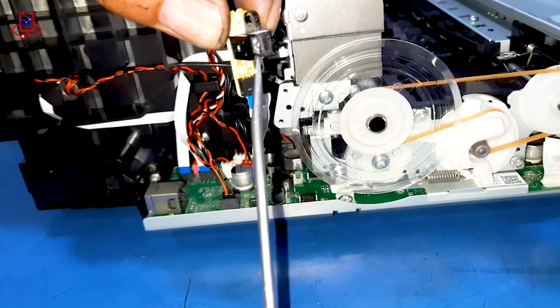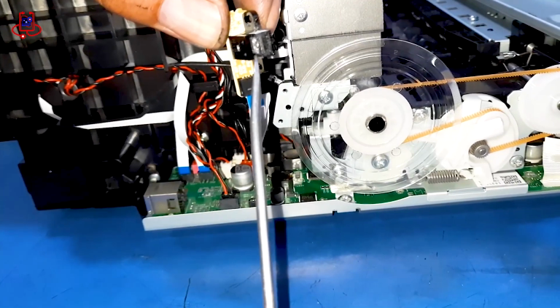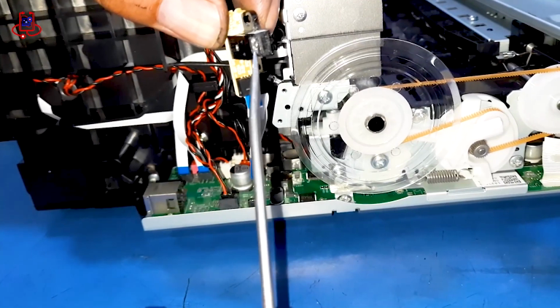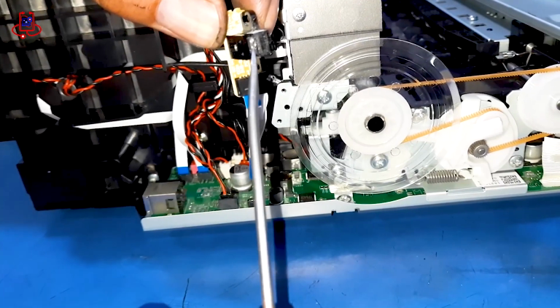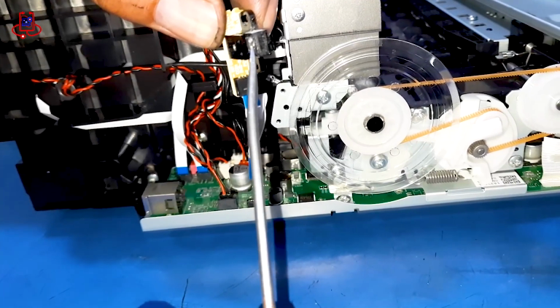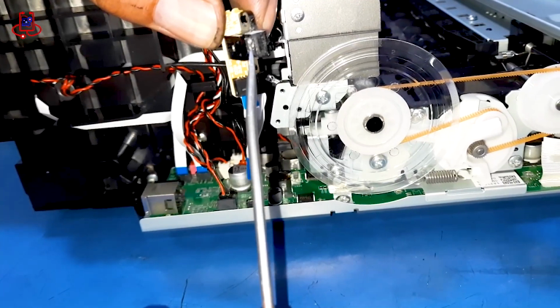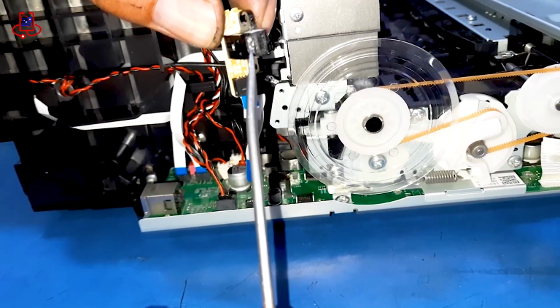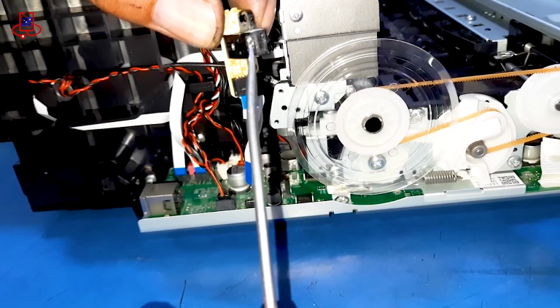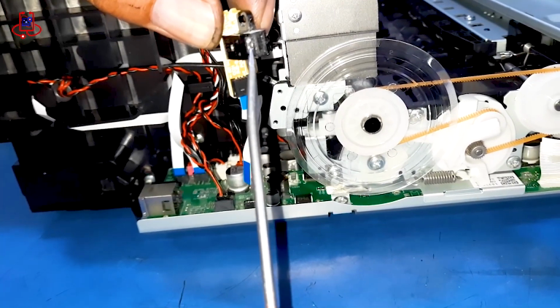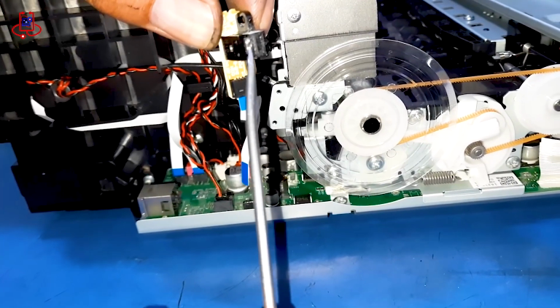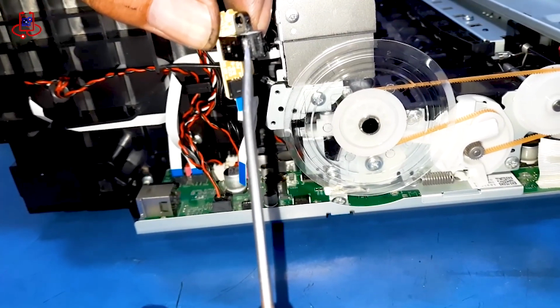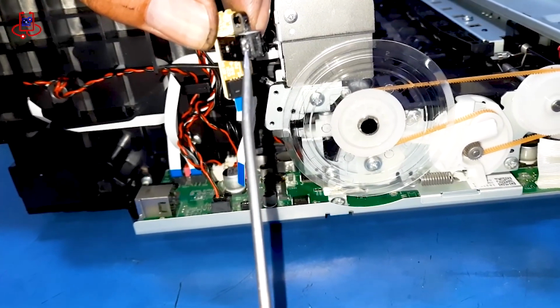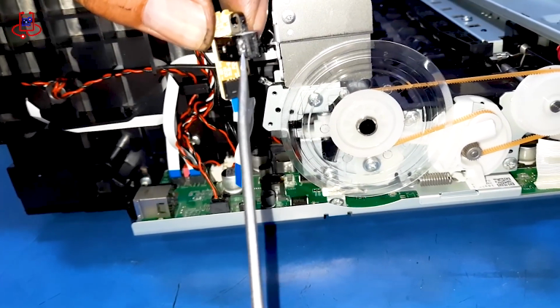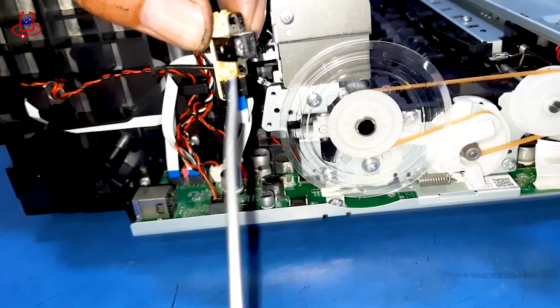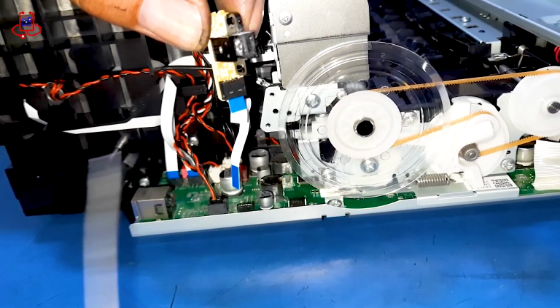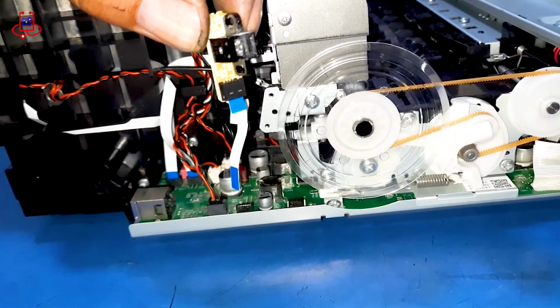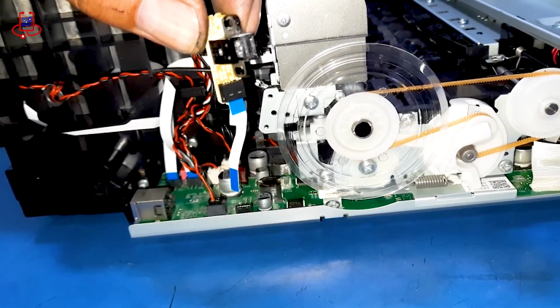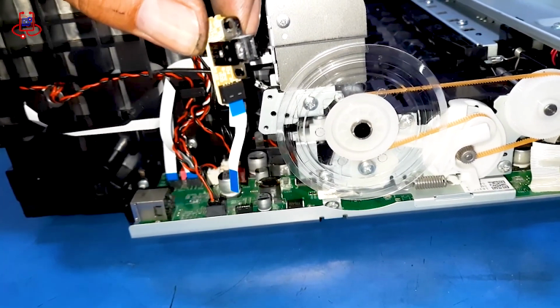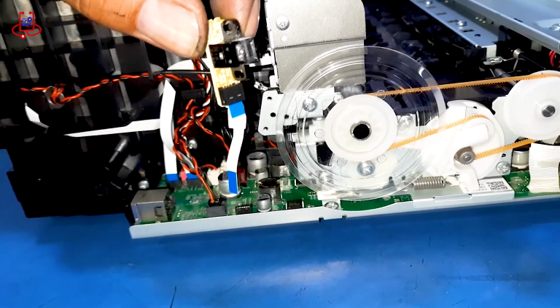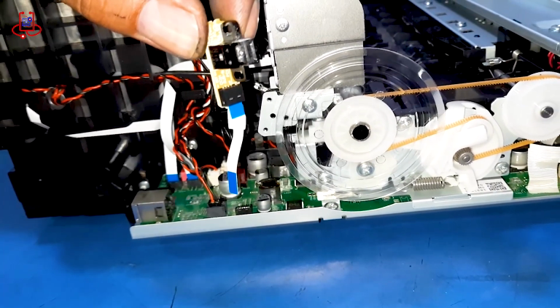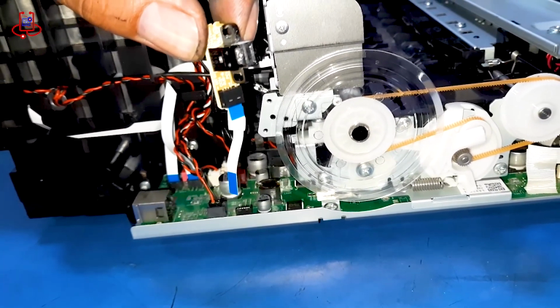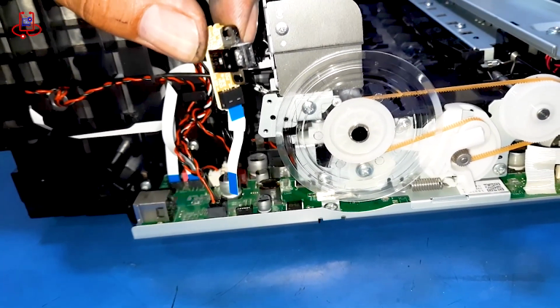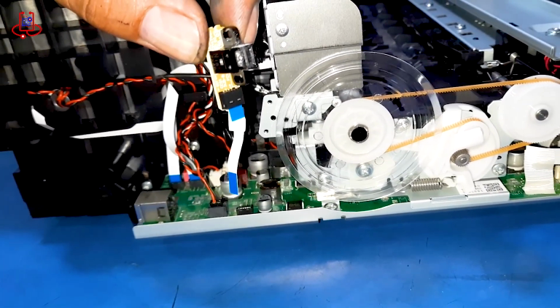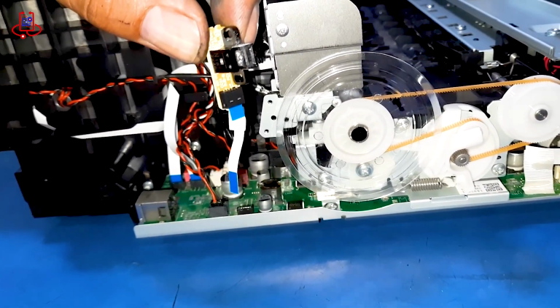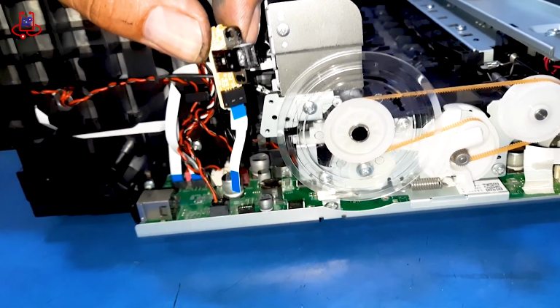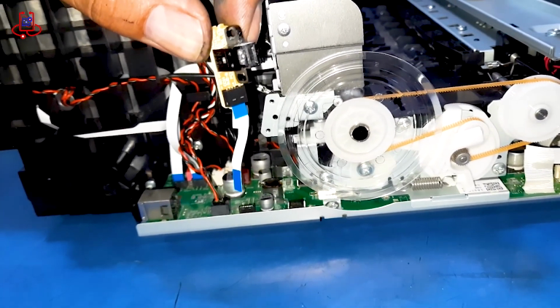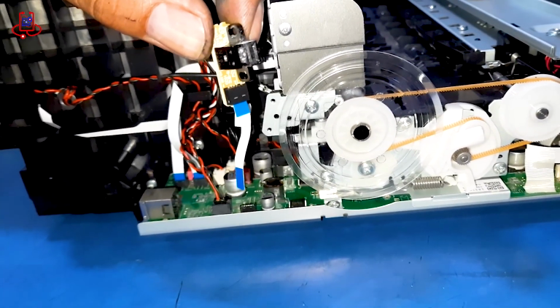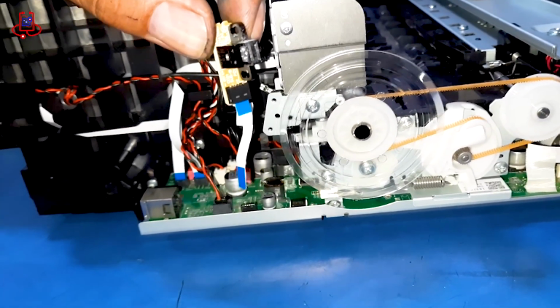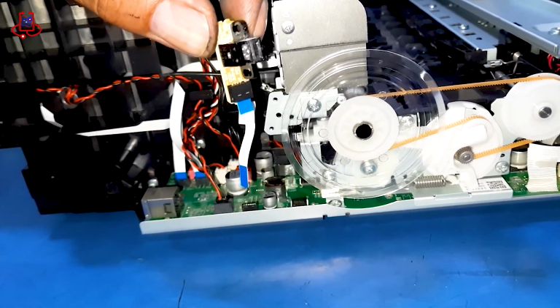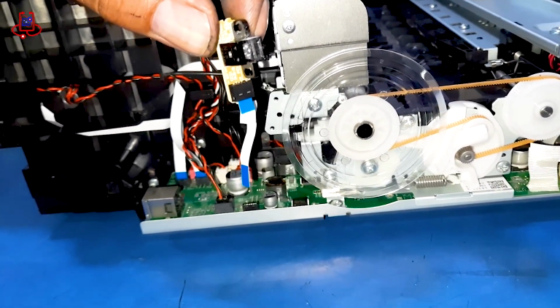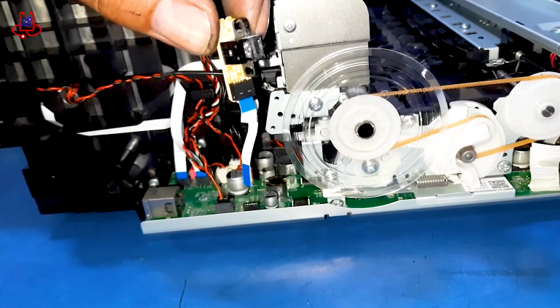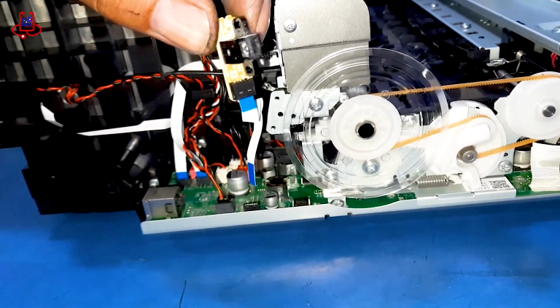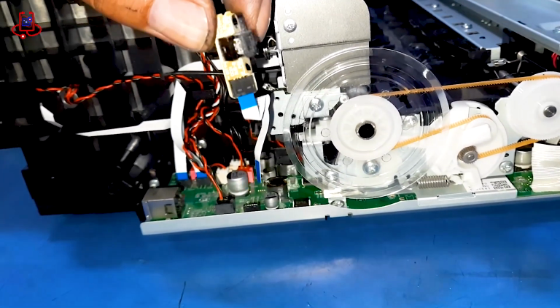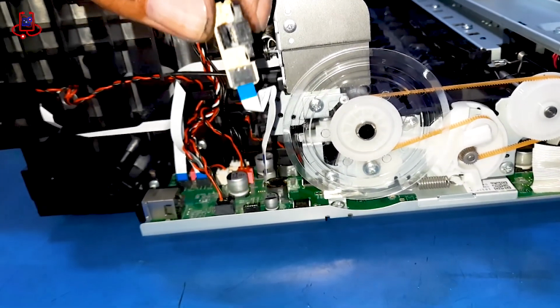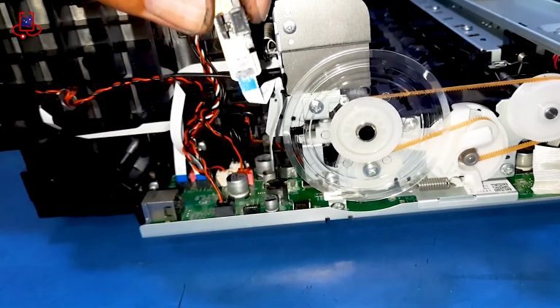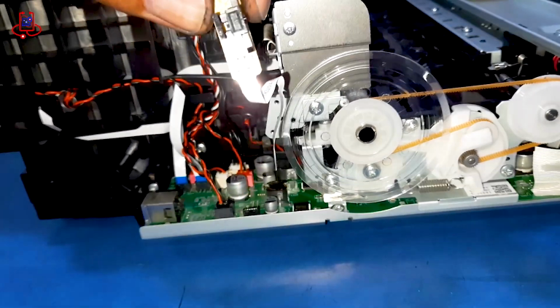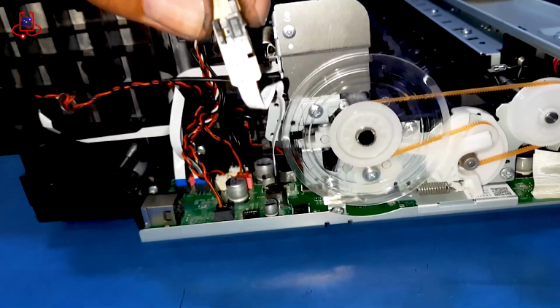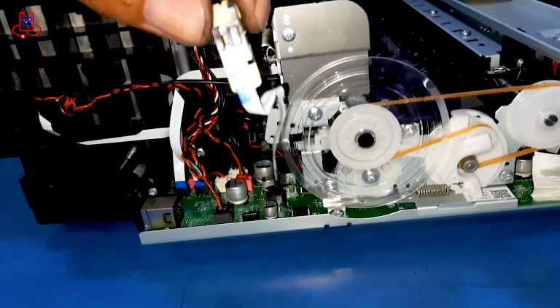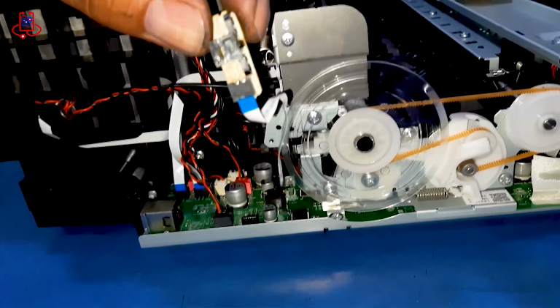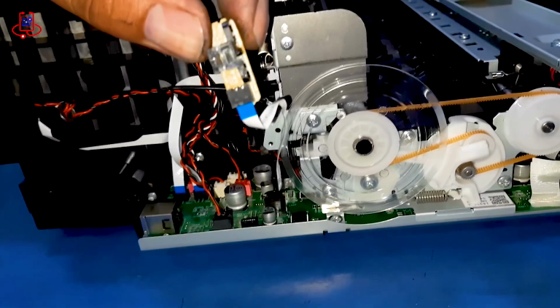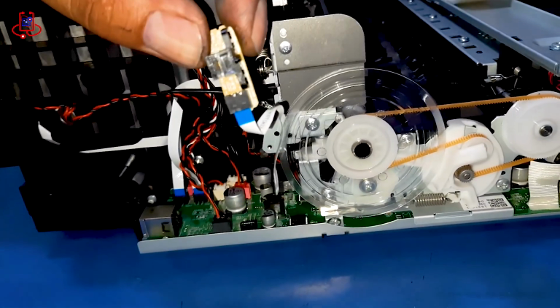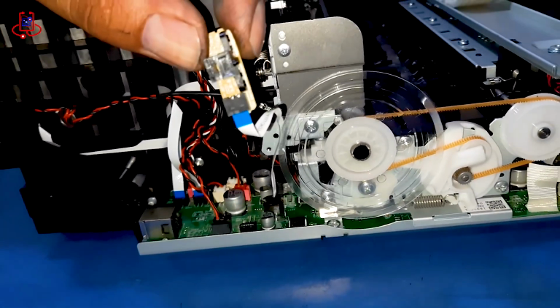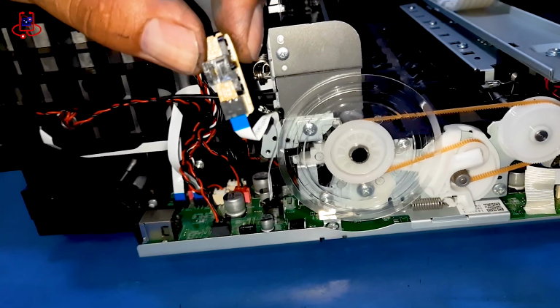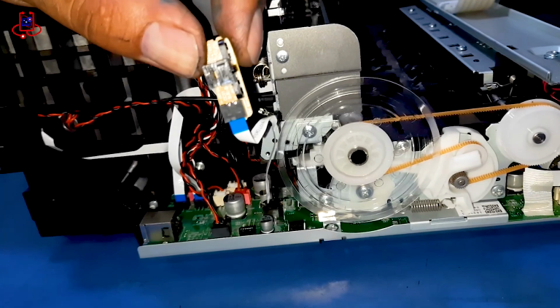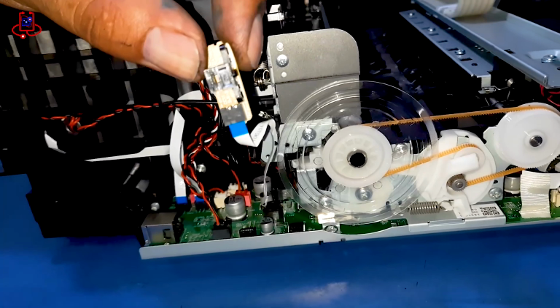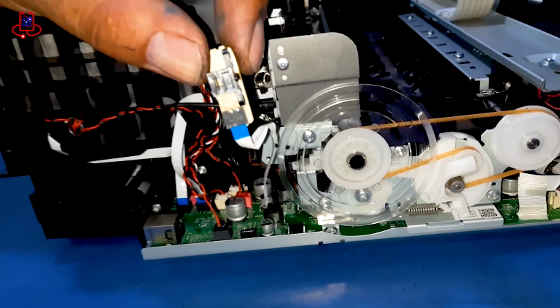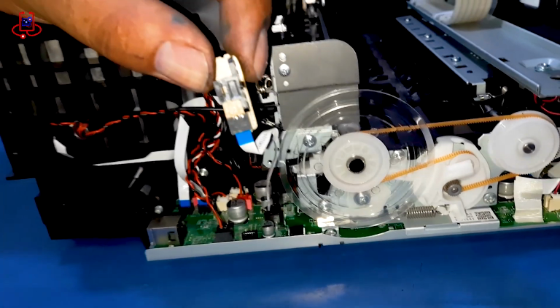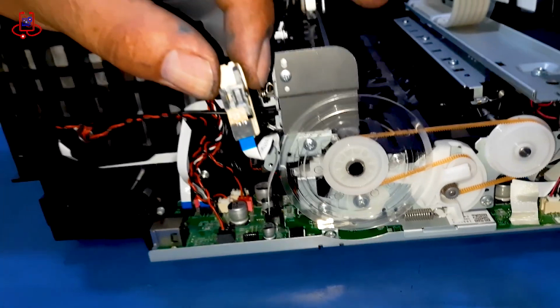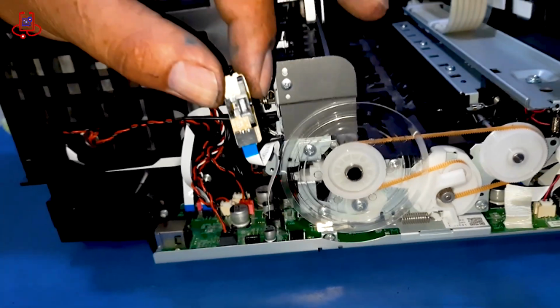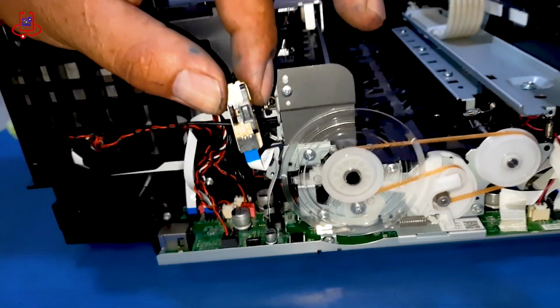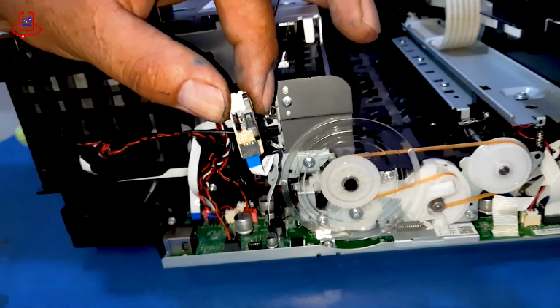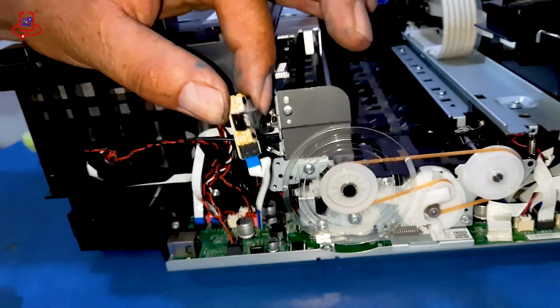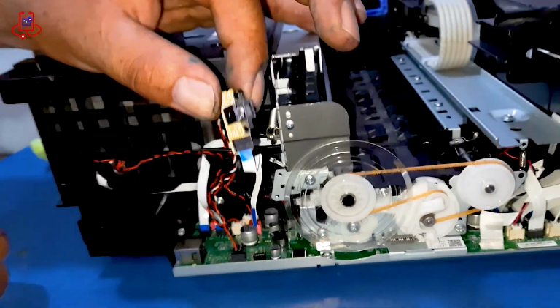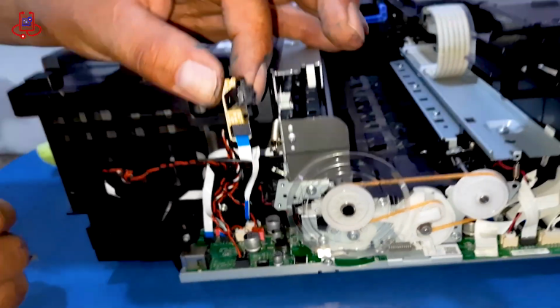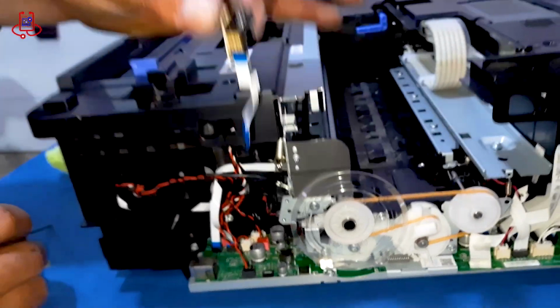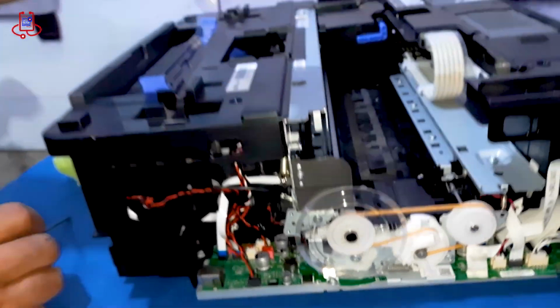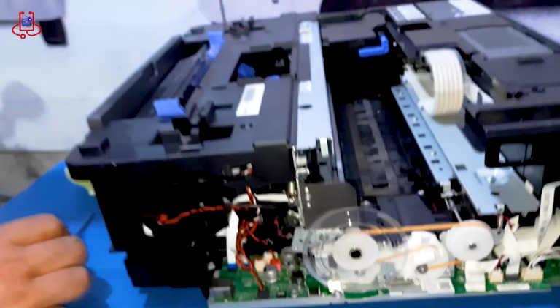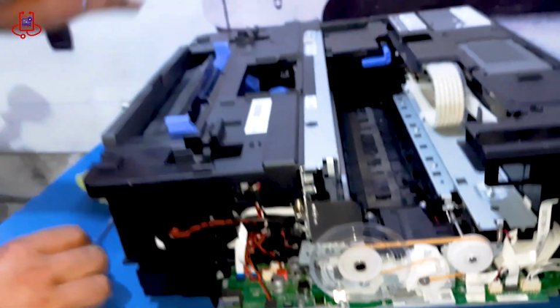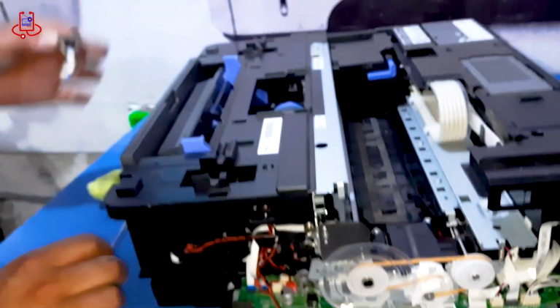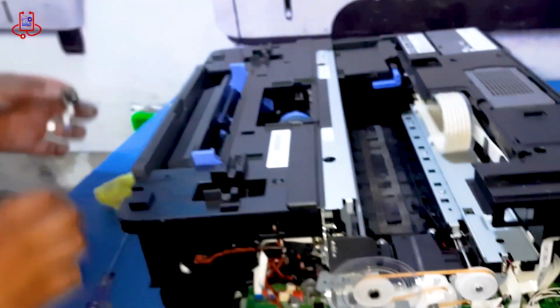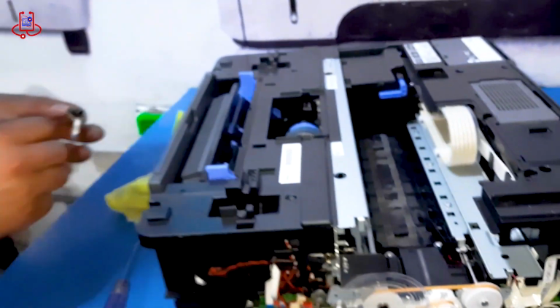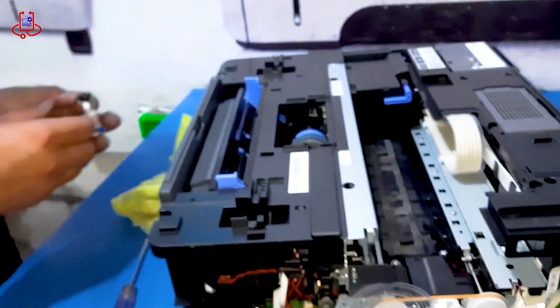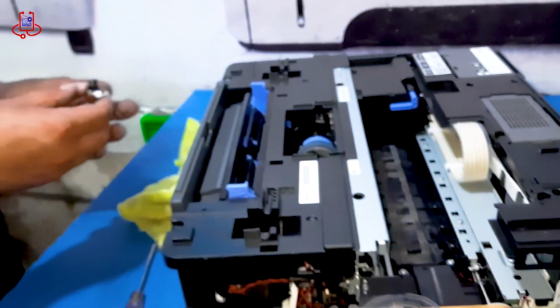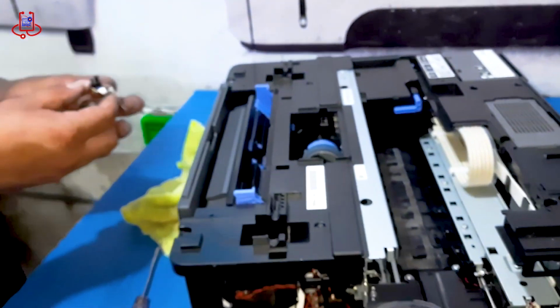The sensor is filled with dust and needs to be cleaned. We wipe it clean with a cloth and then place it back in its position.